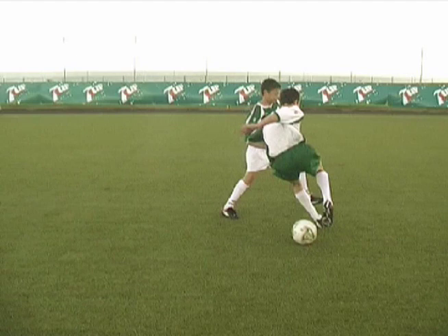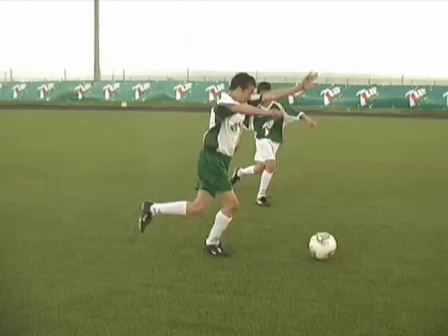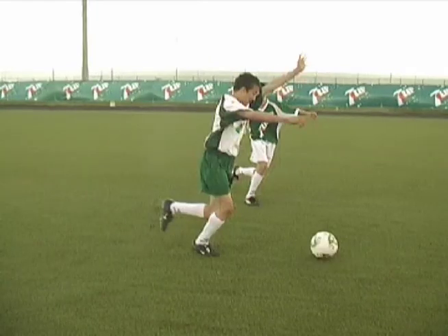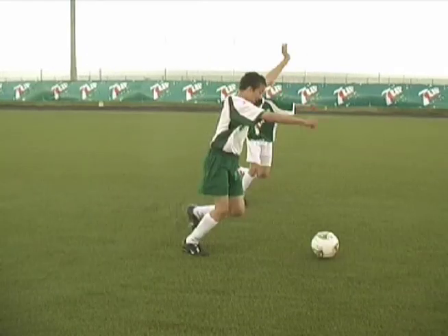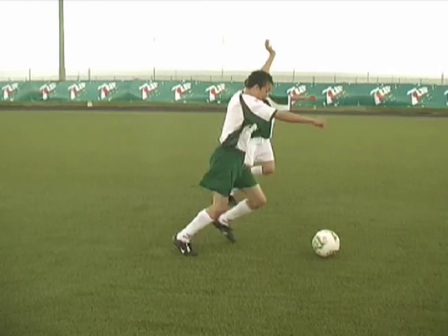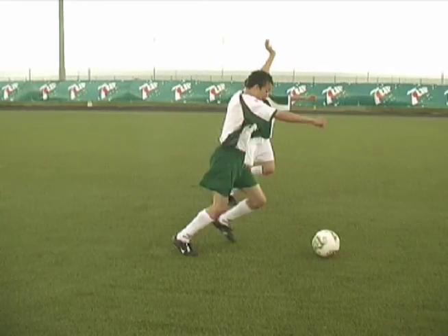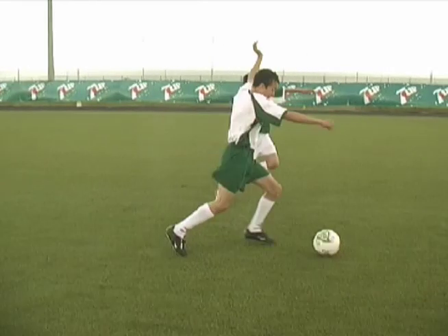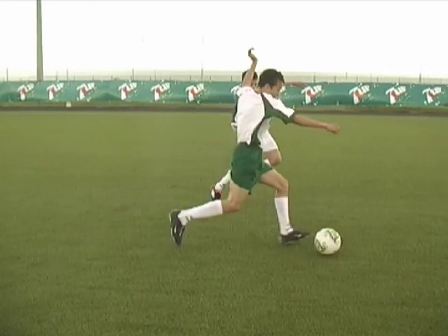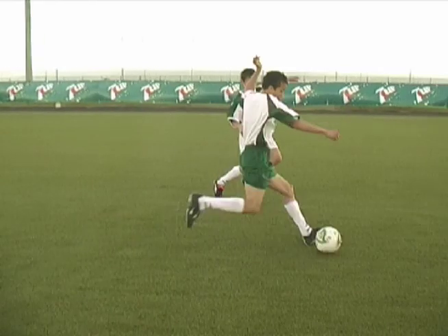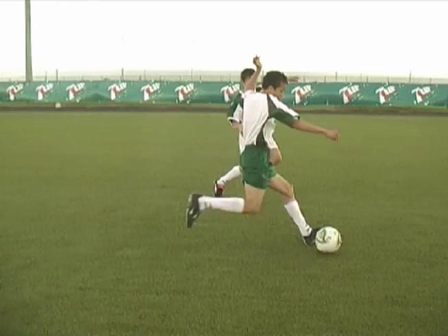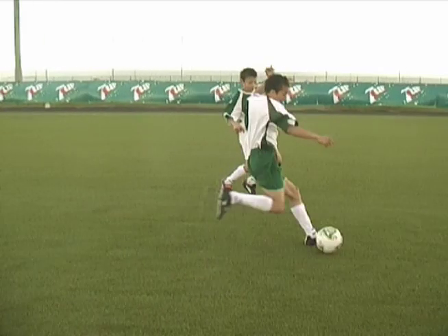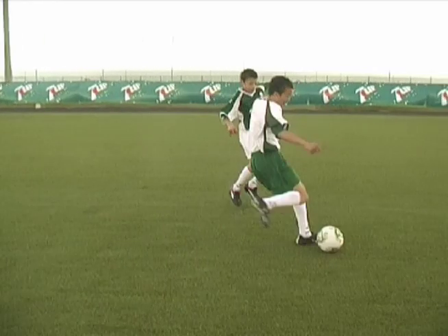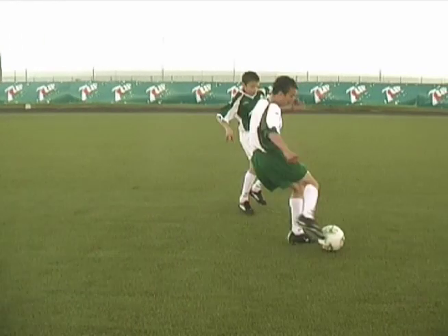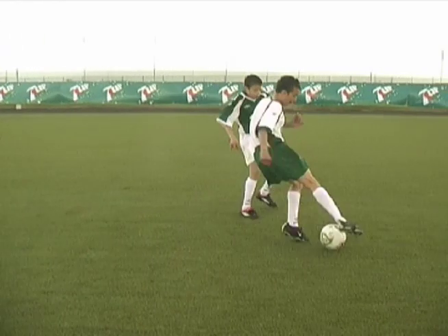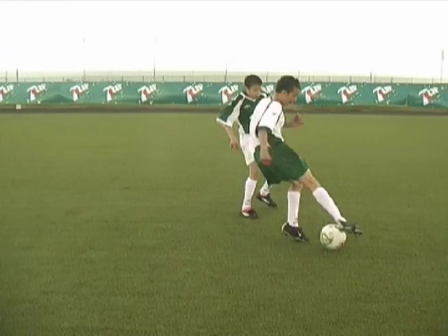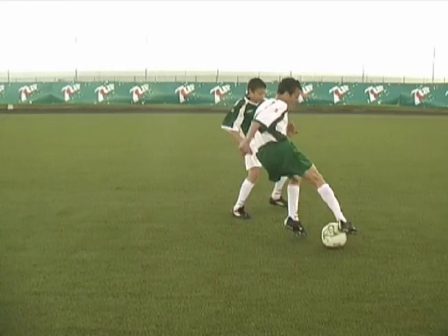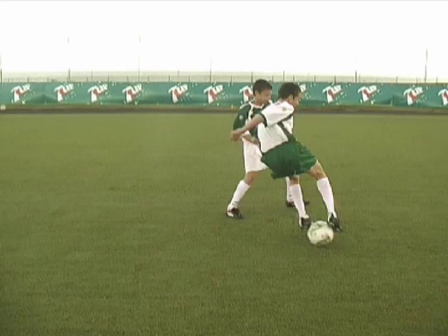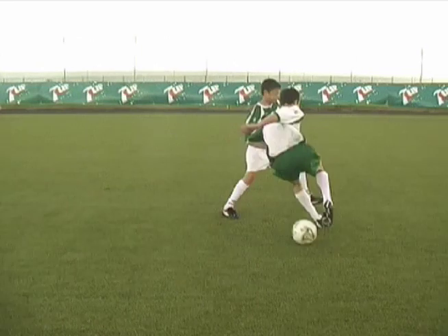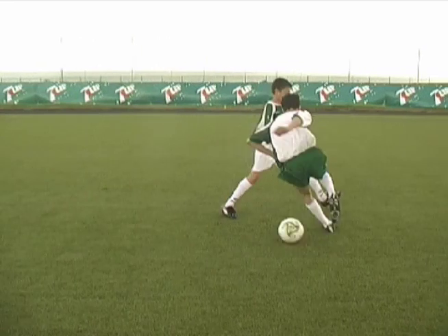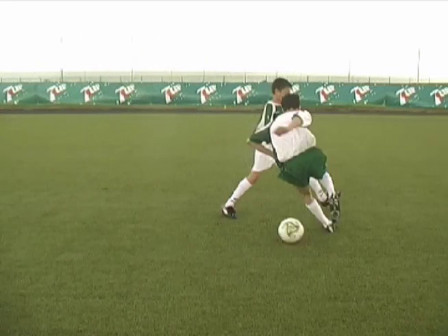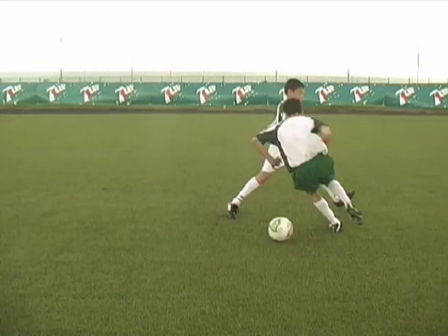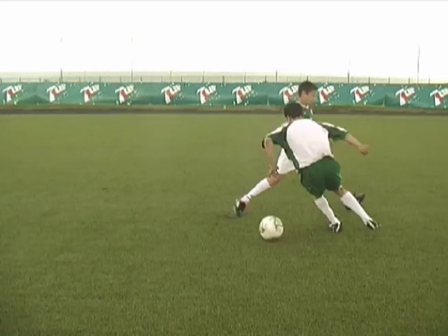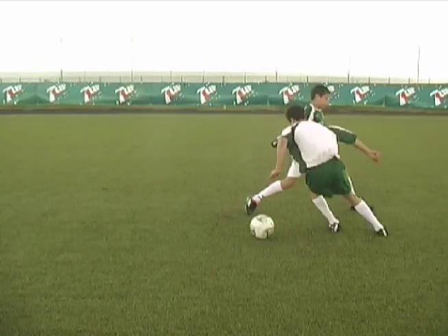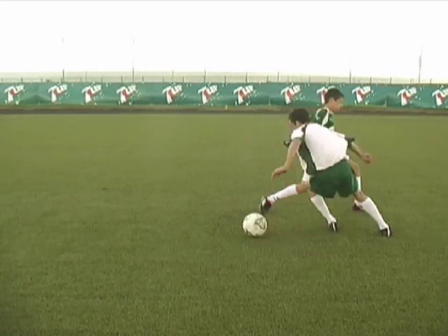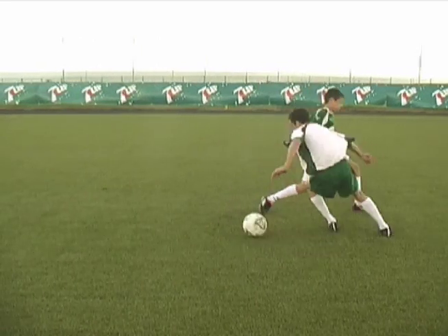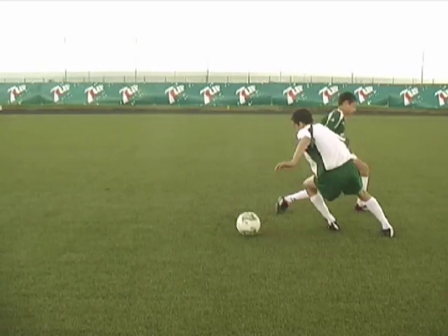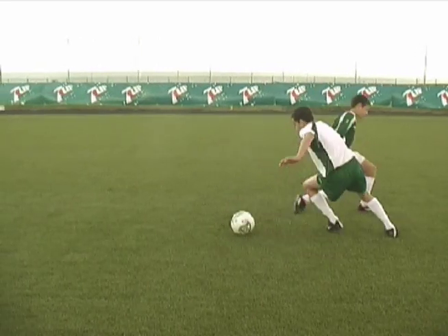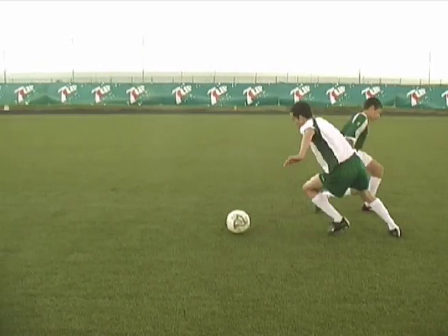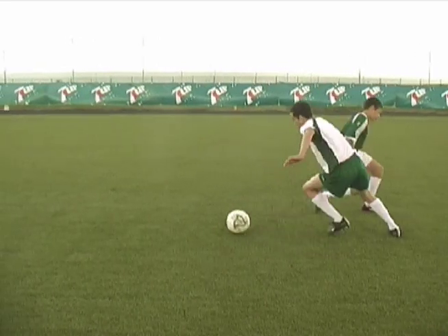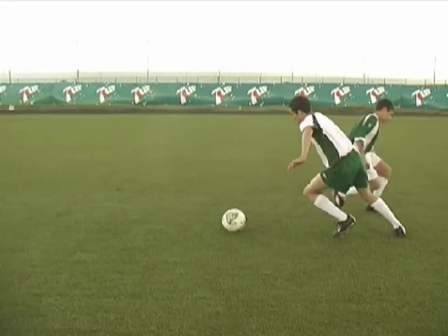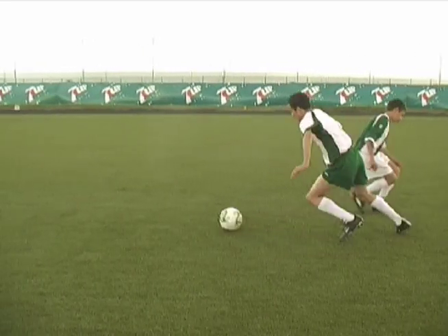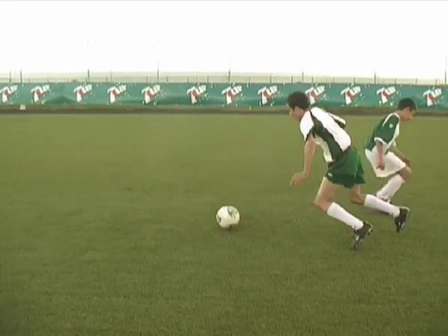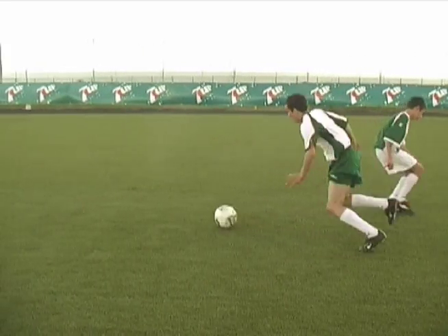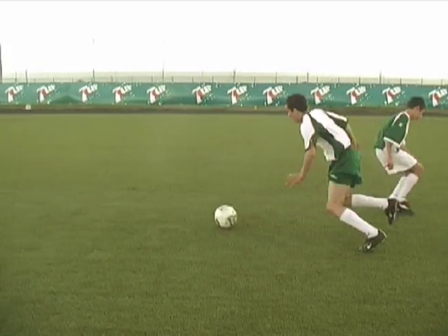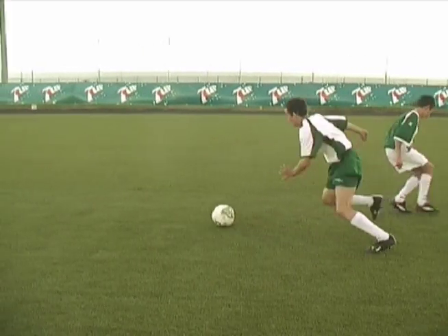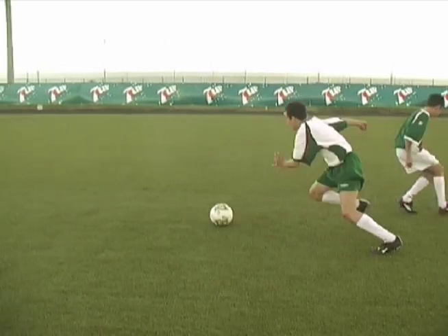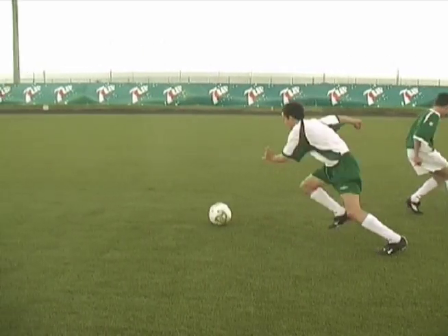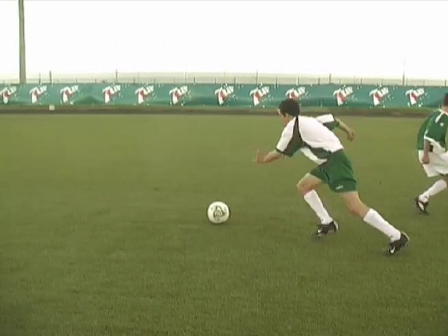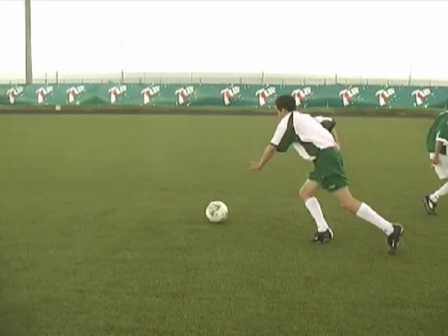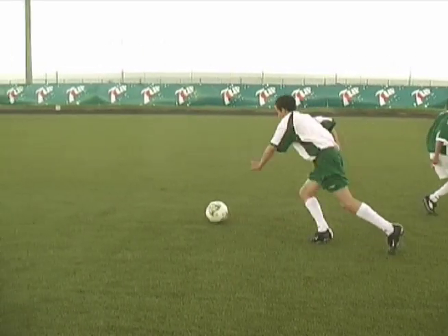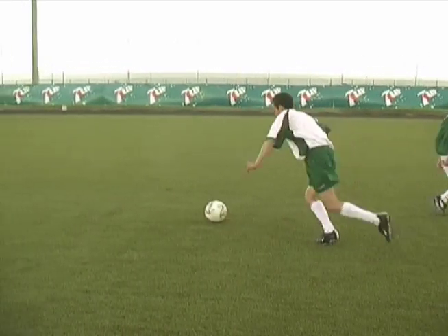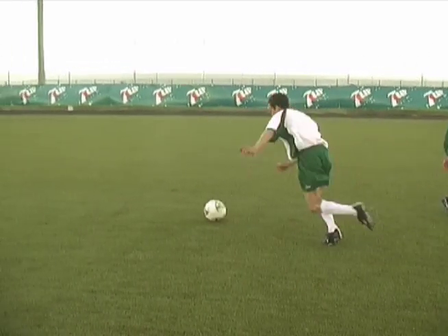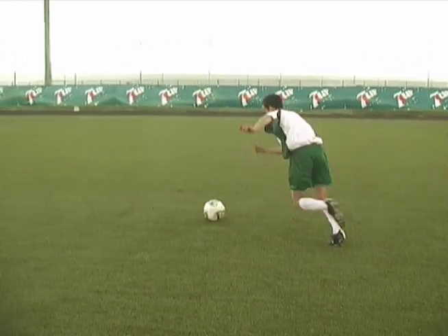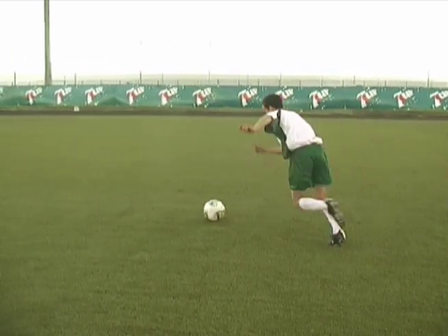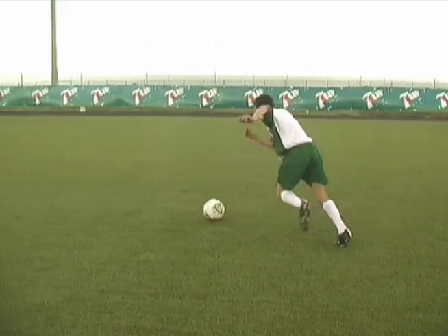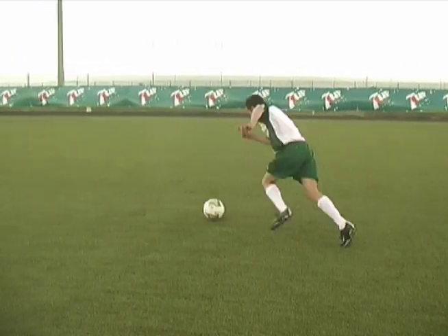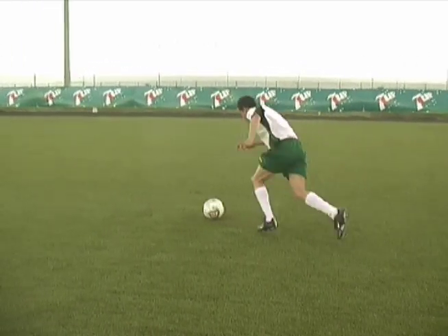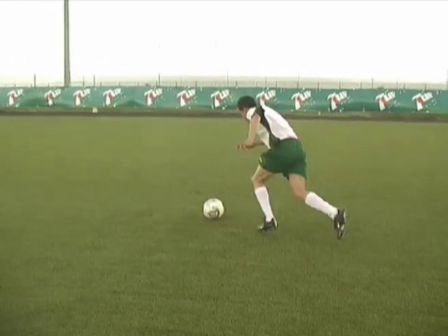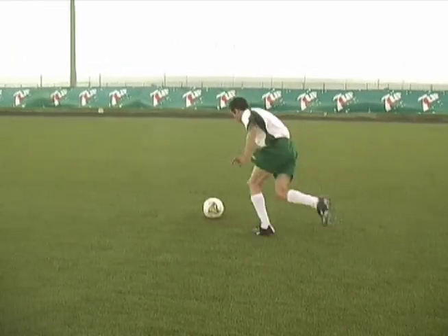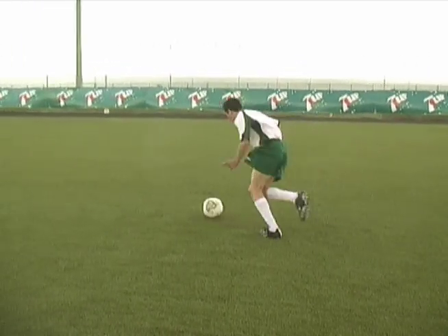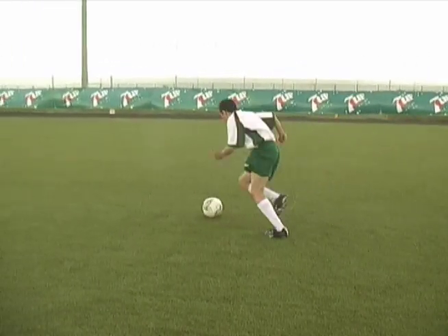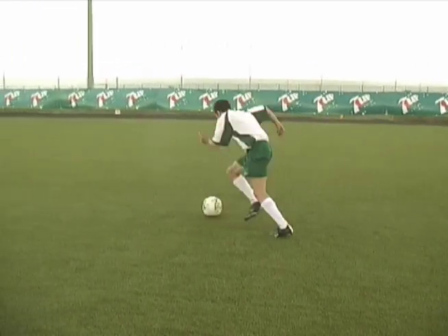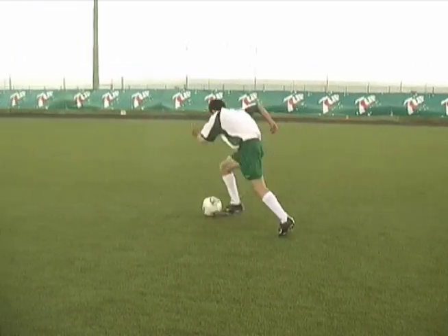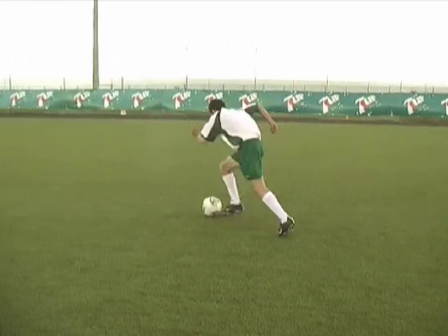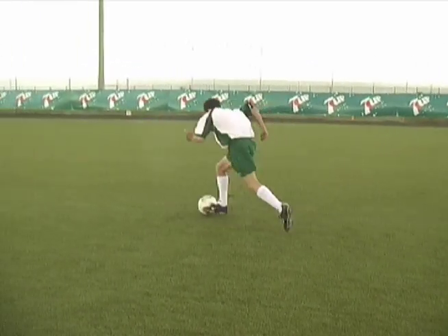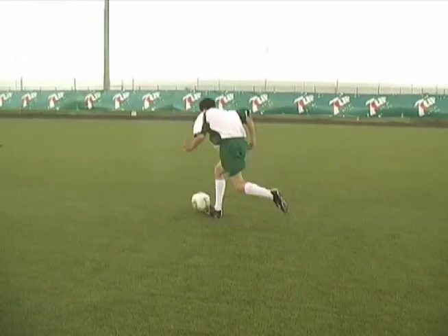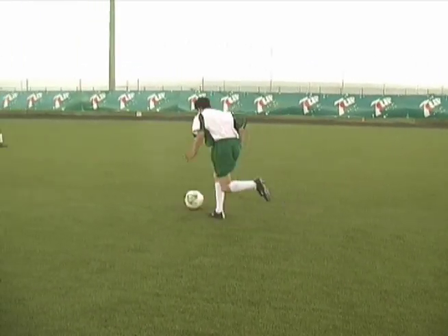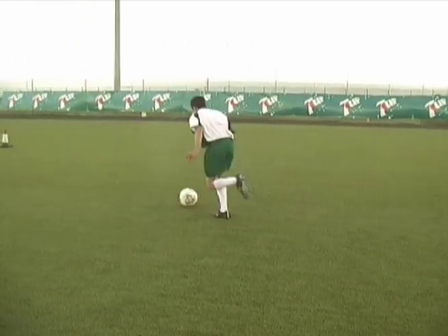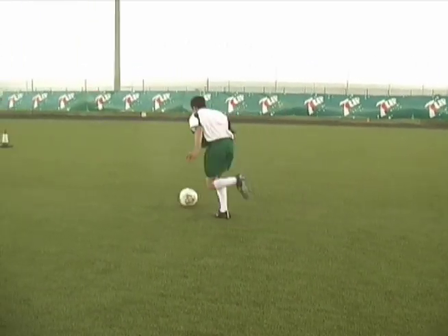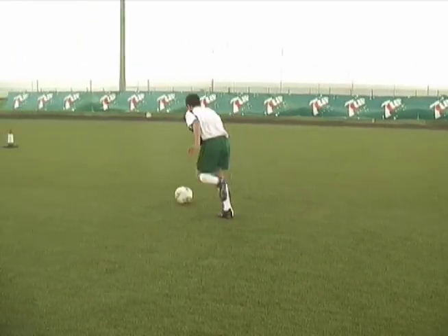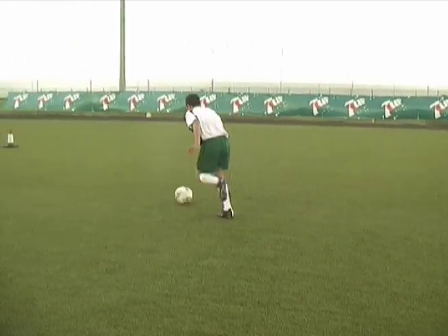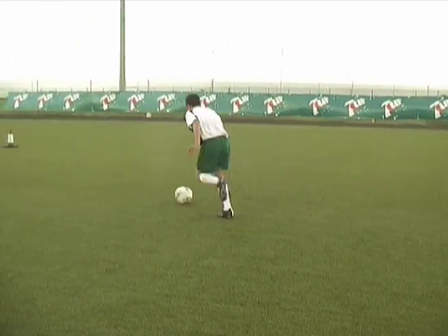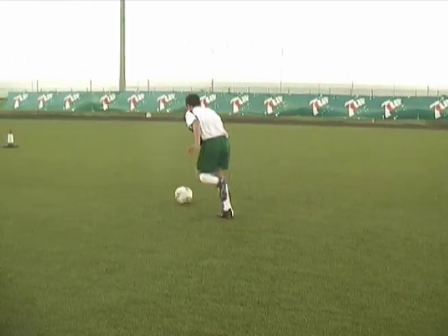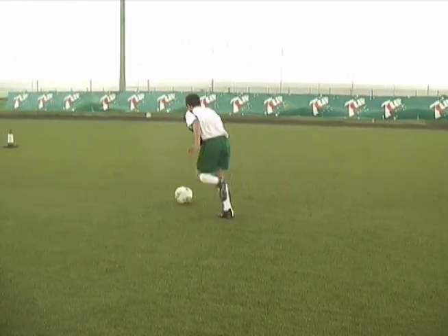While the defender attempts to block your cross, you quickly adjust your feet to accelerate away from the defender down the touch line.